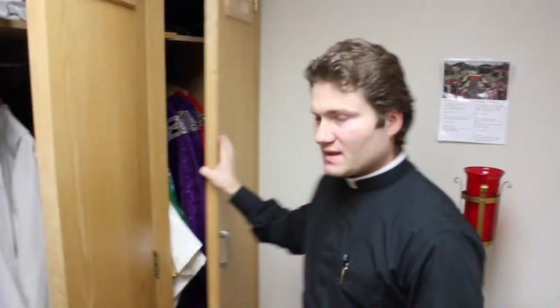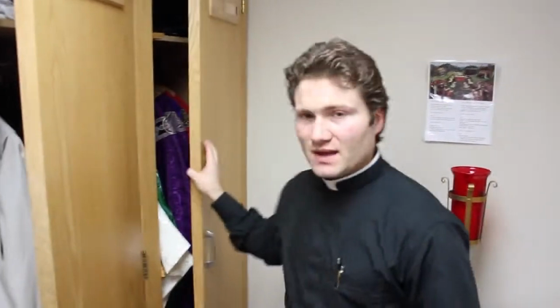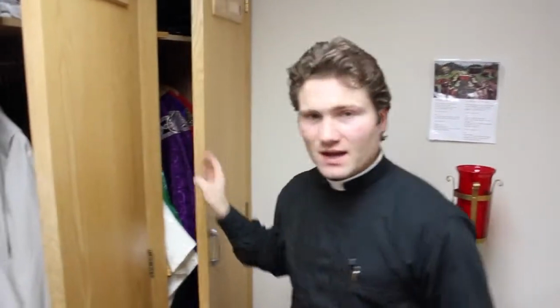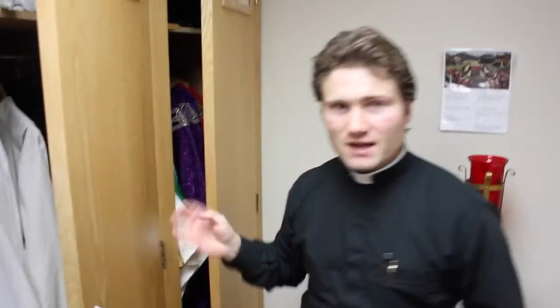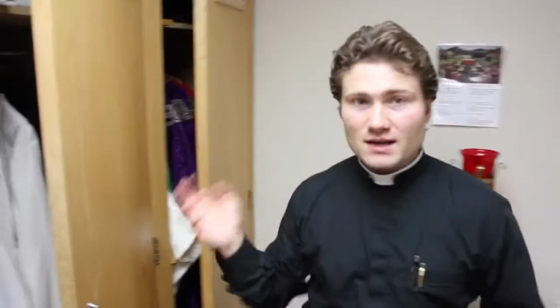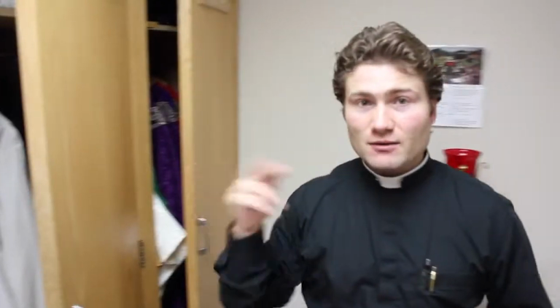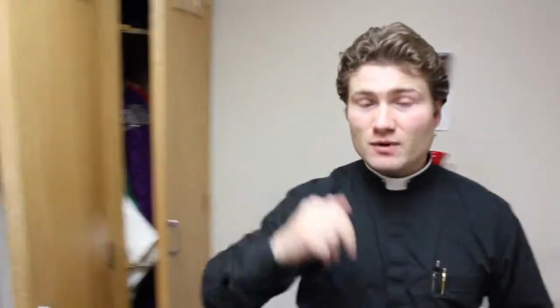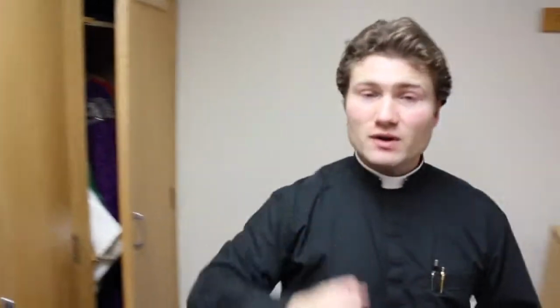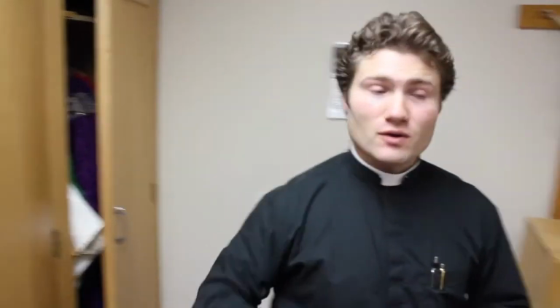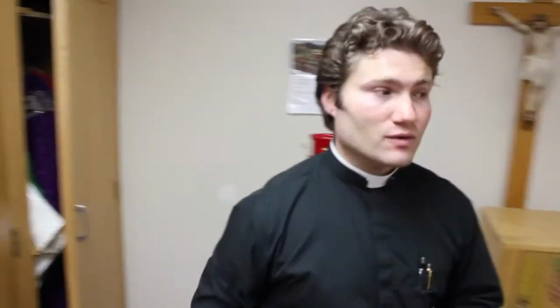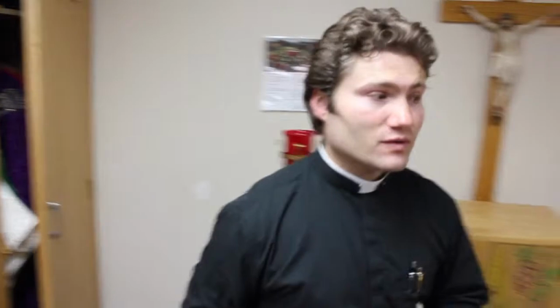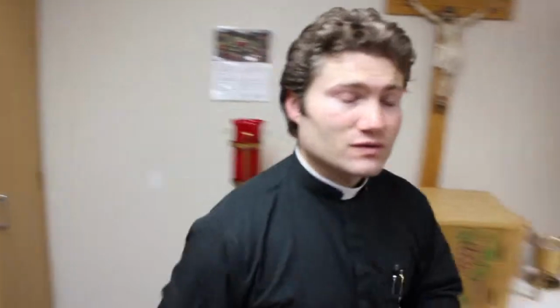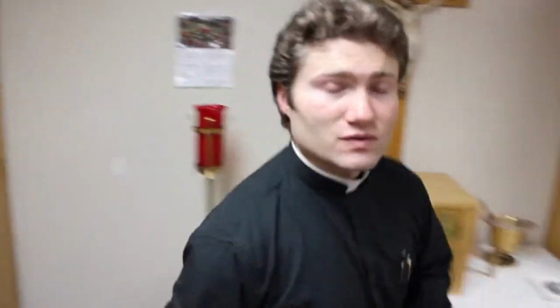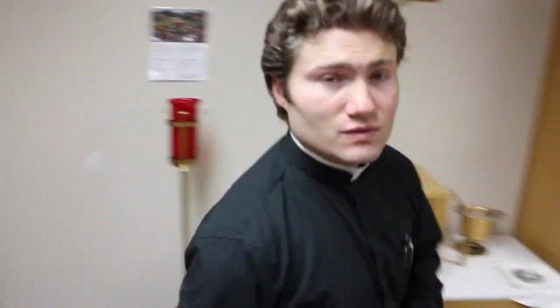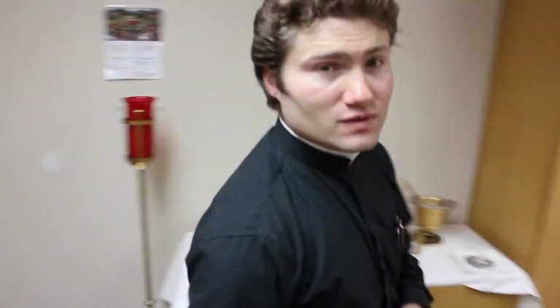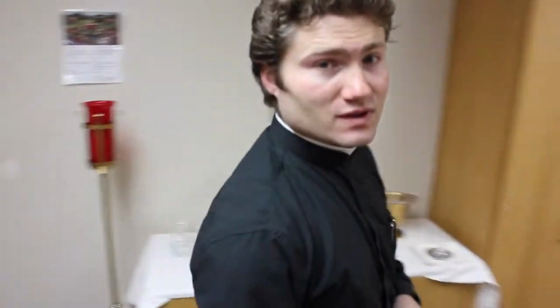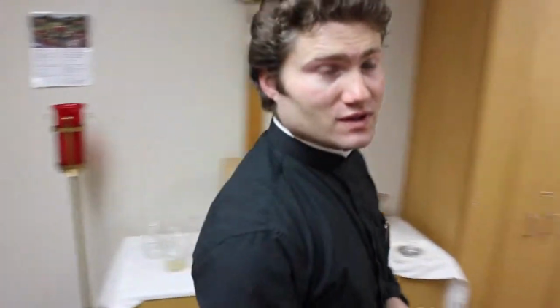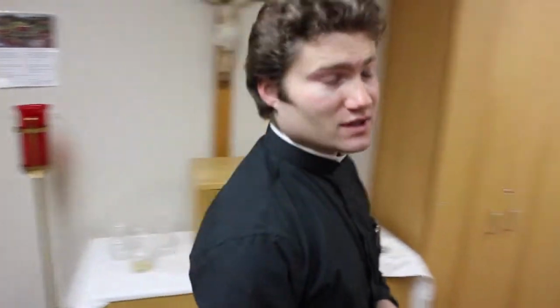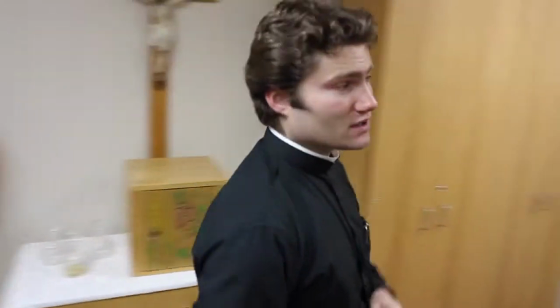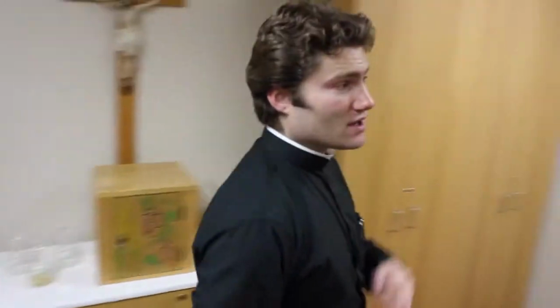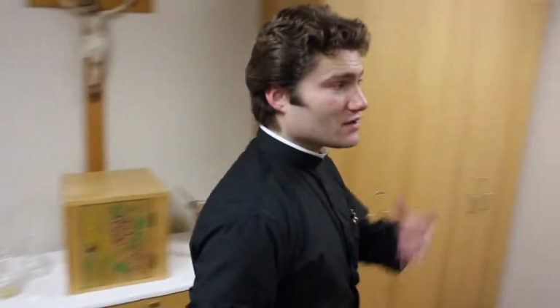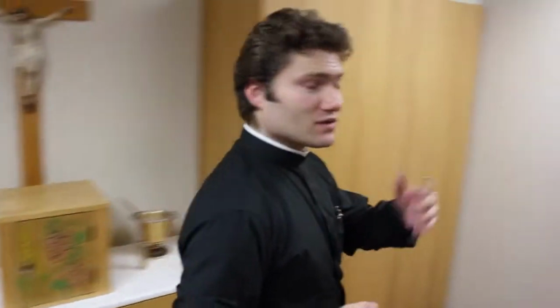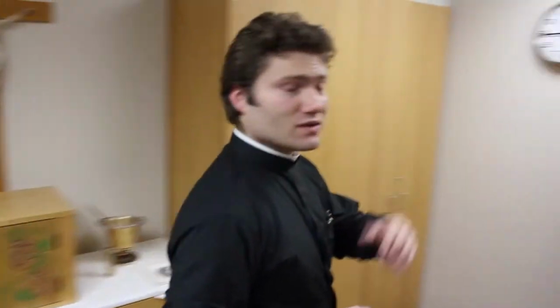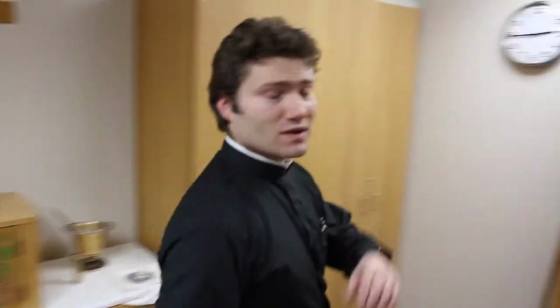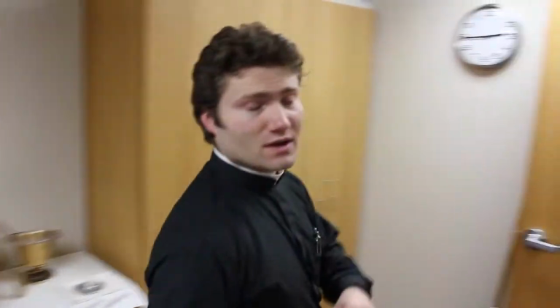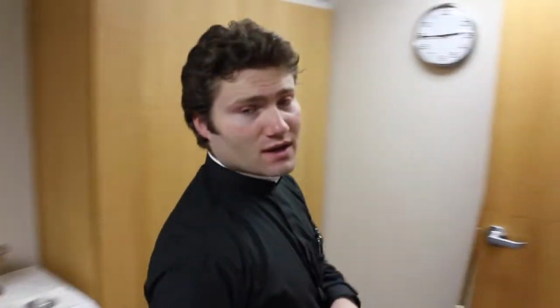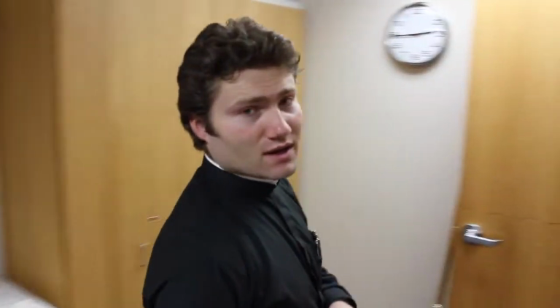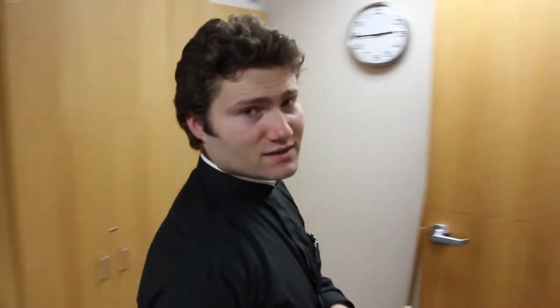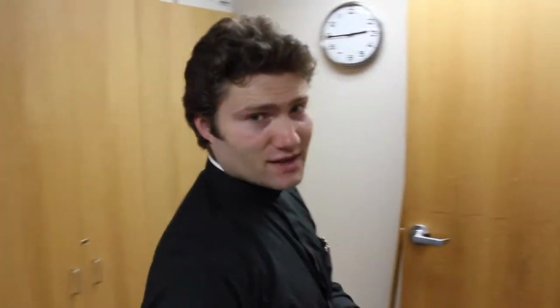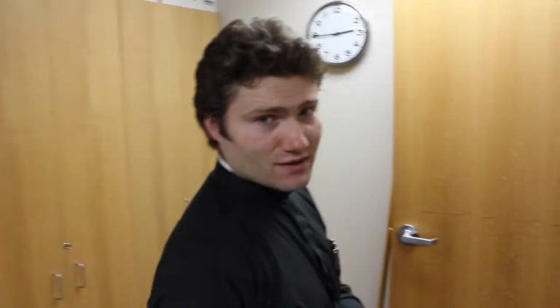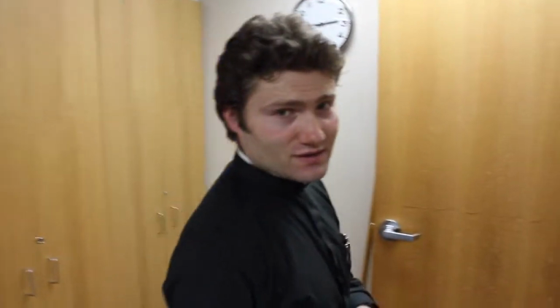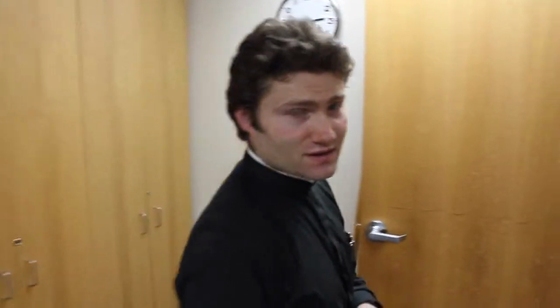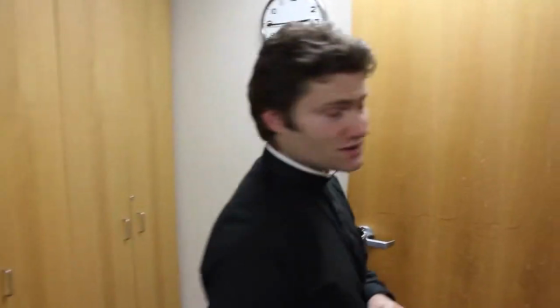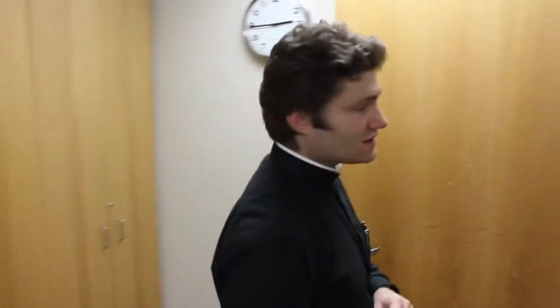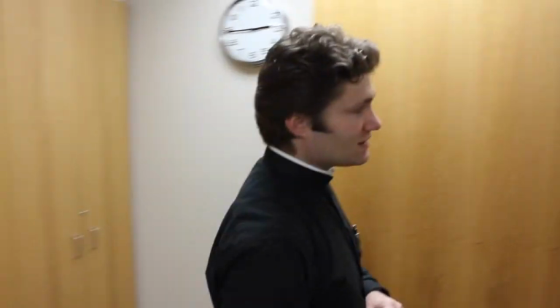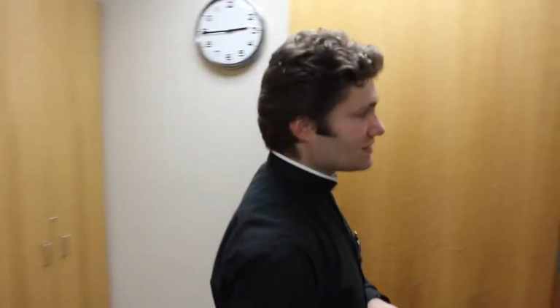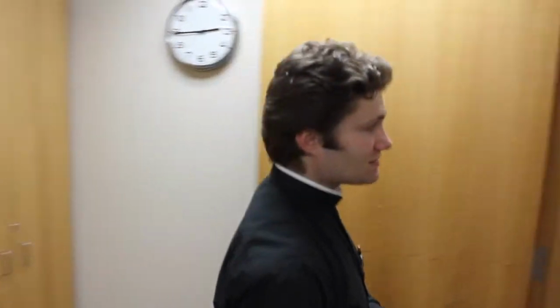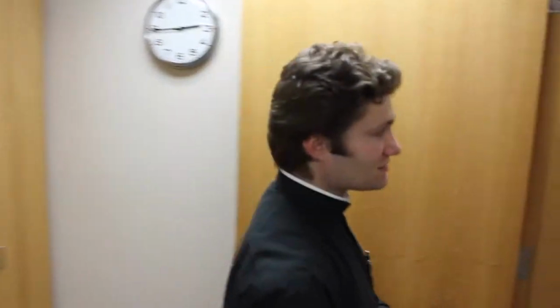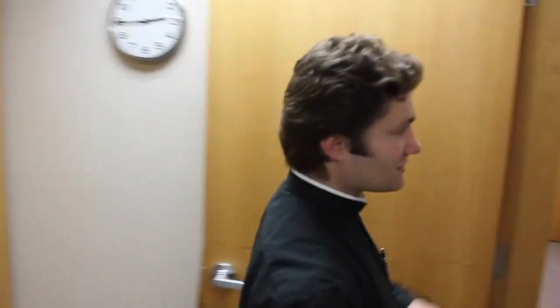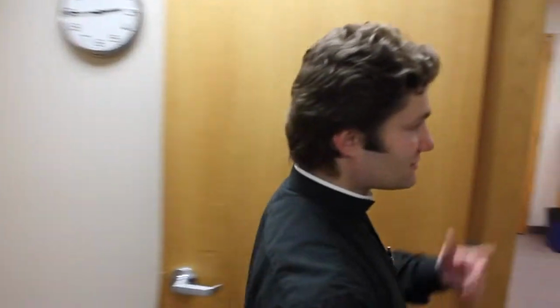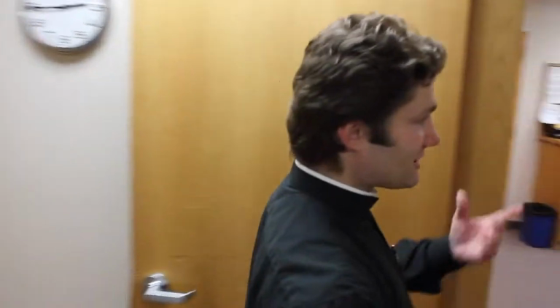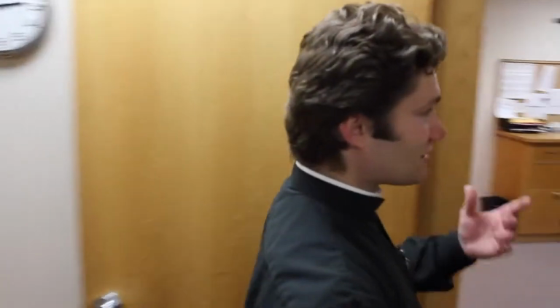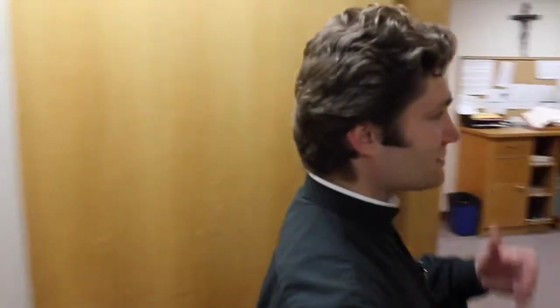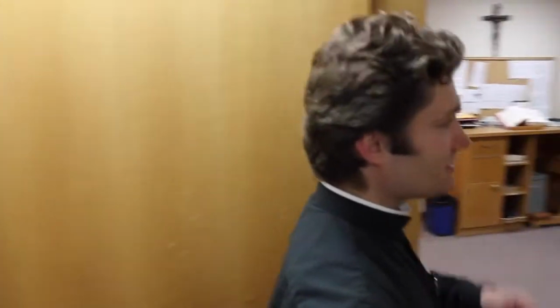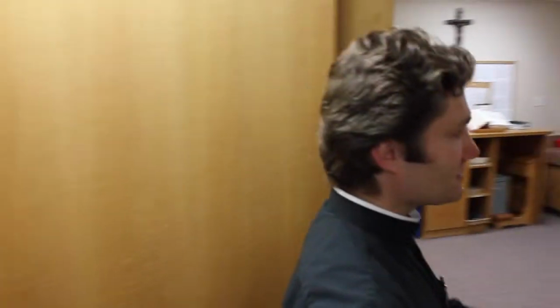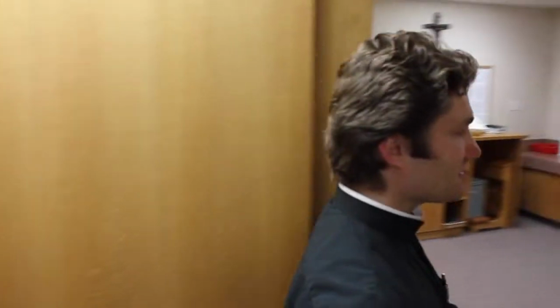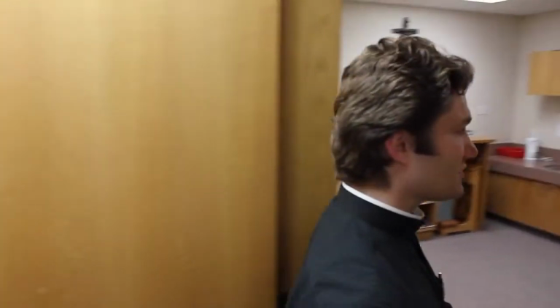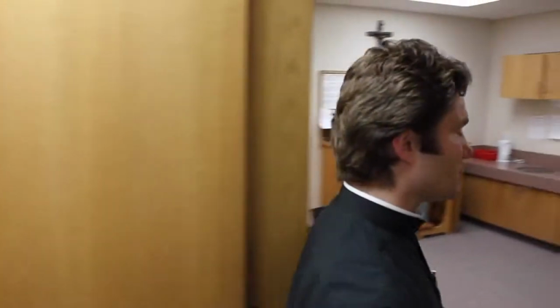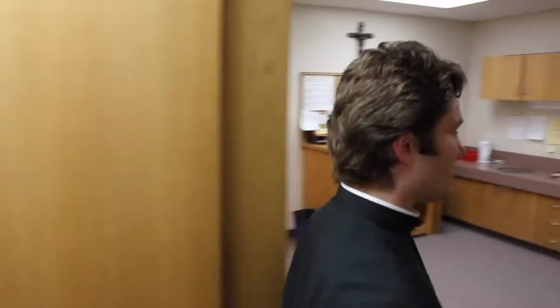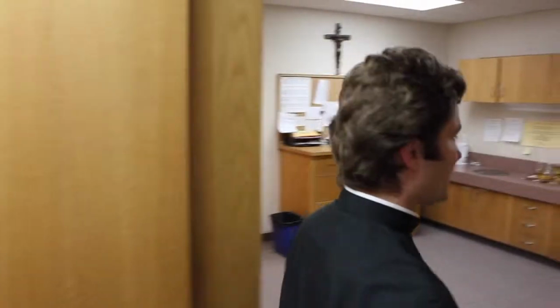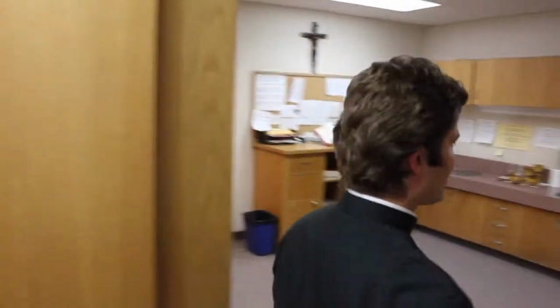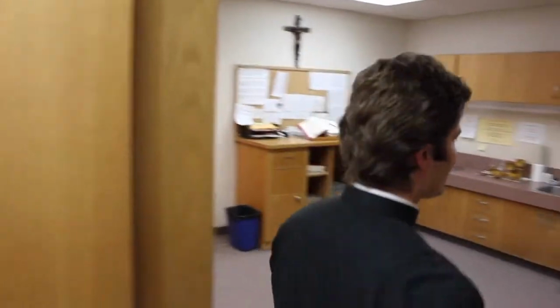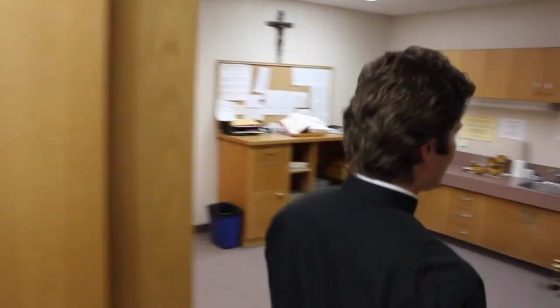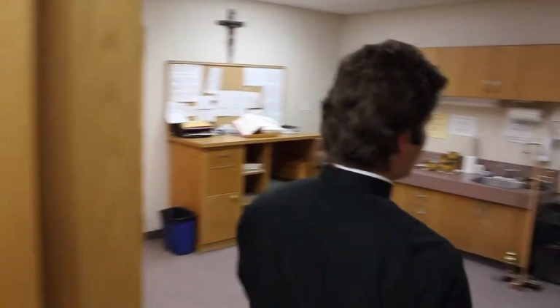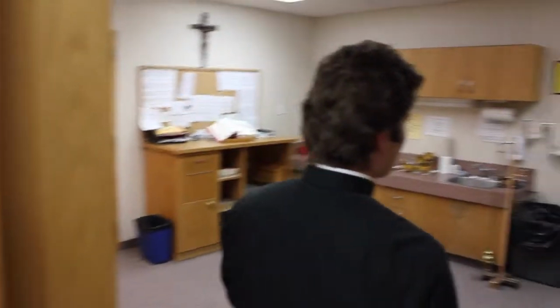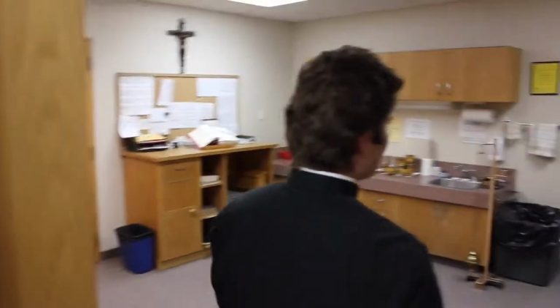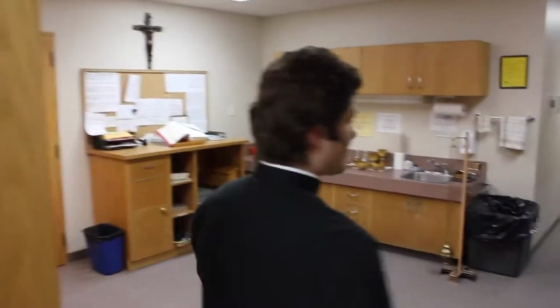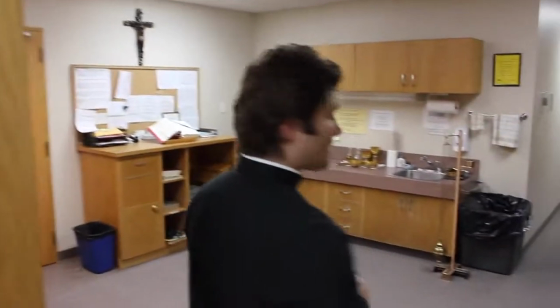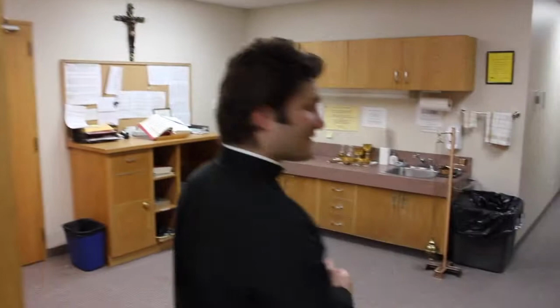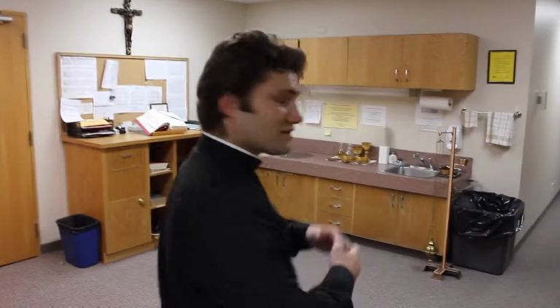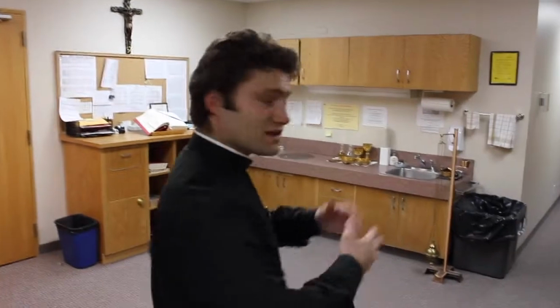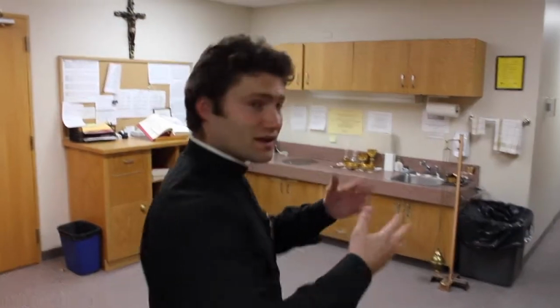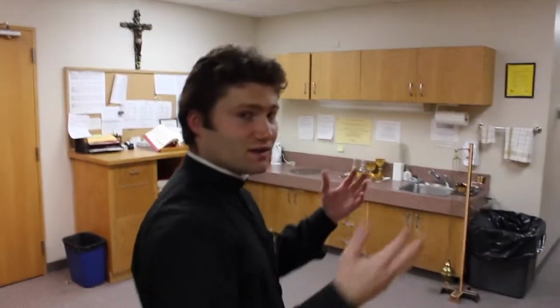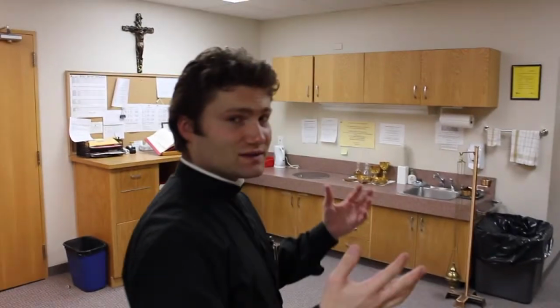Now we are going to go to the other sacristy. This is the lay sacristy. This is where we have everything else.